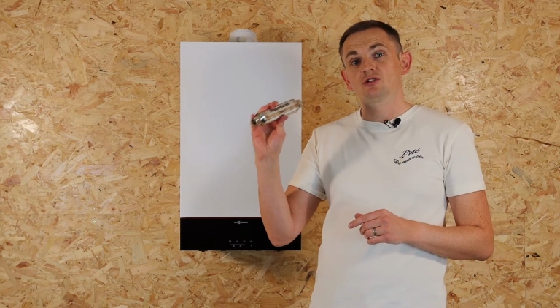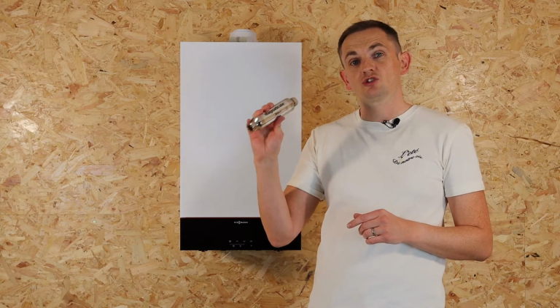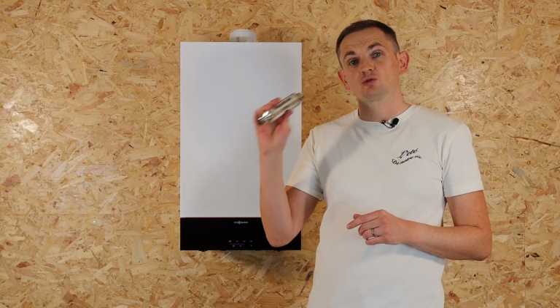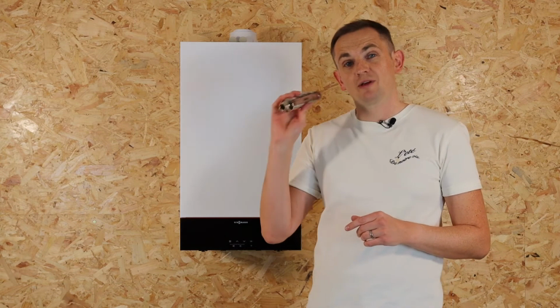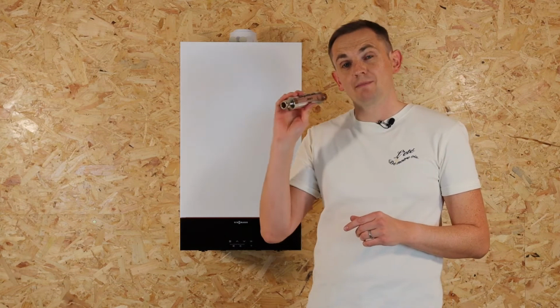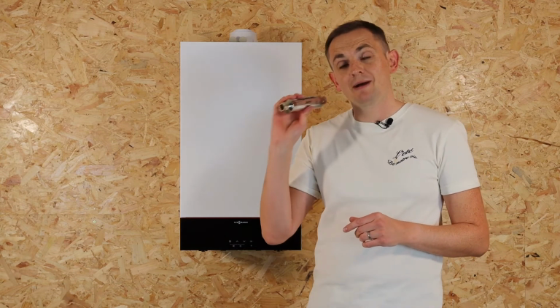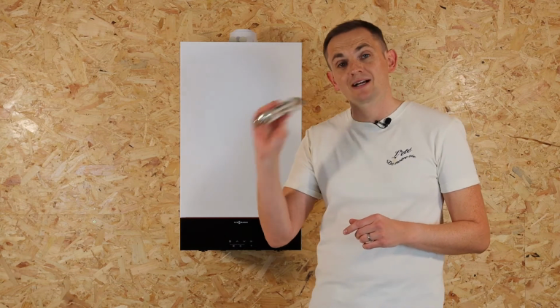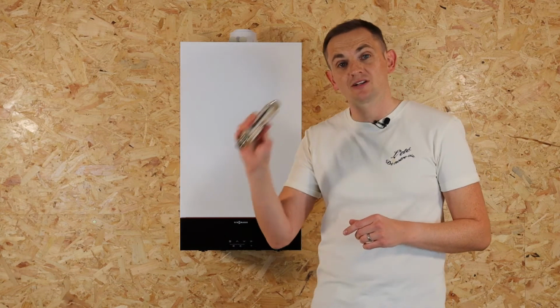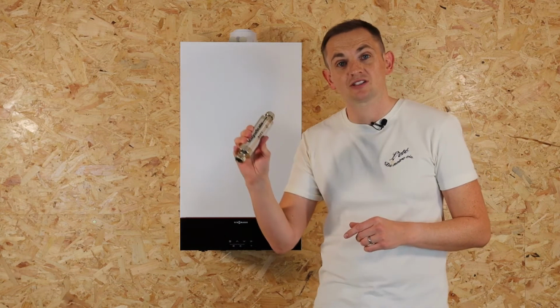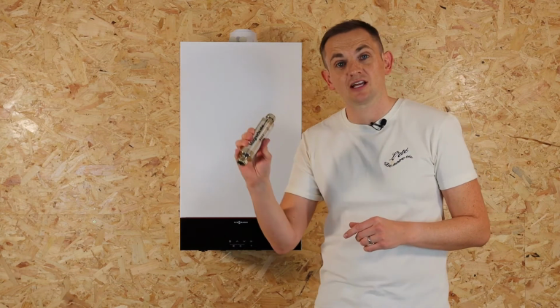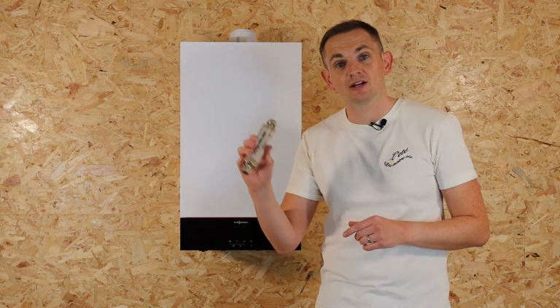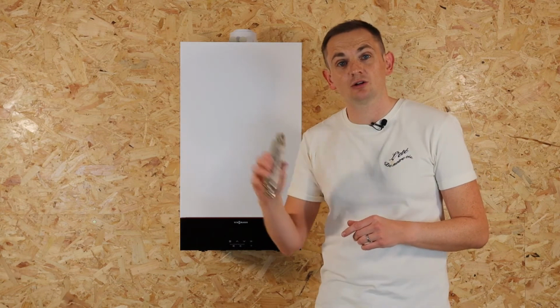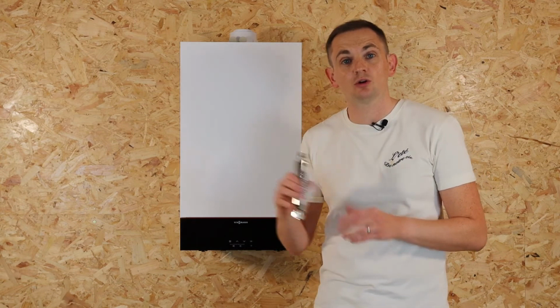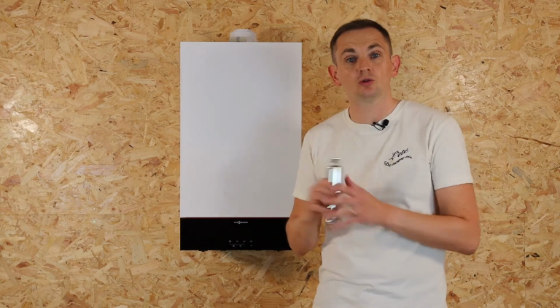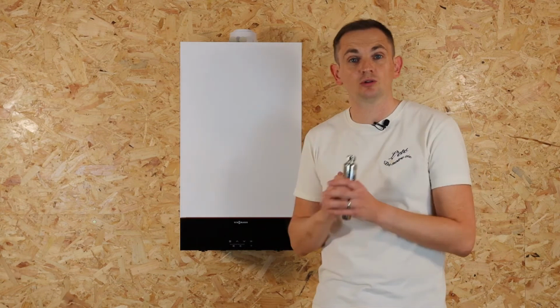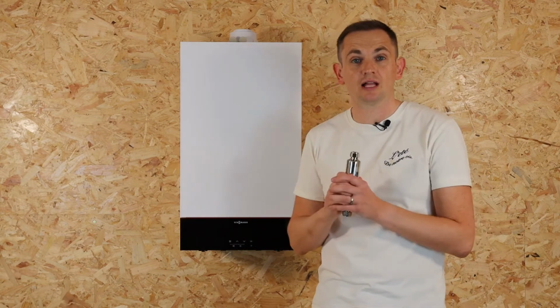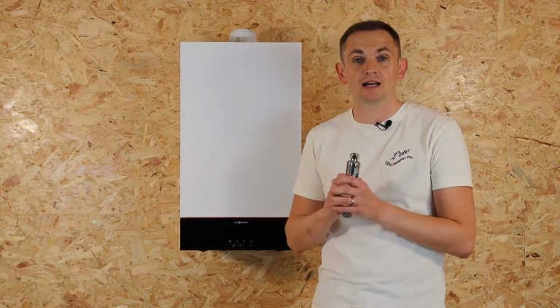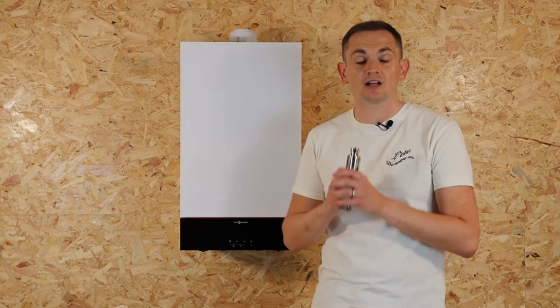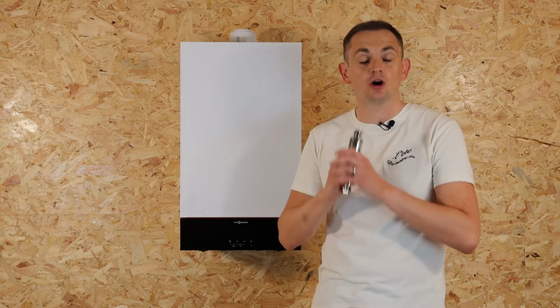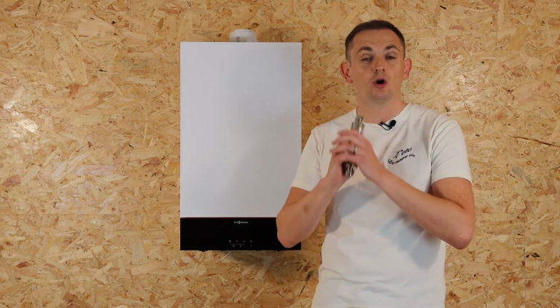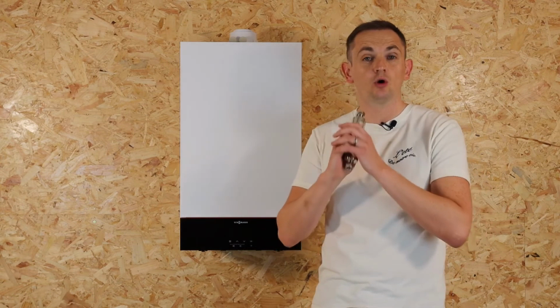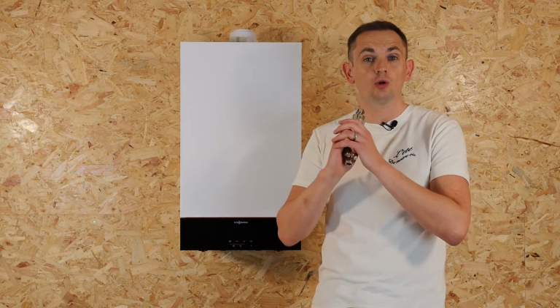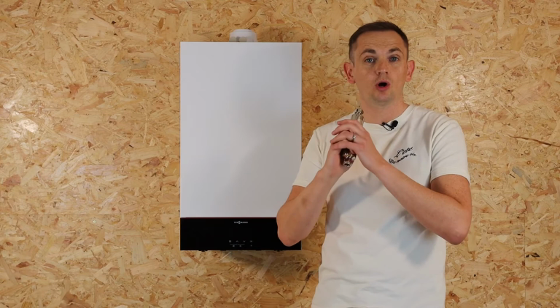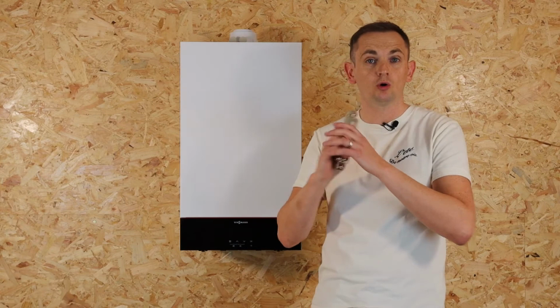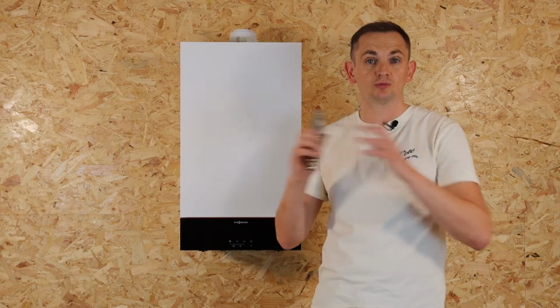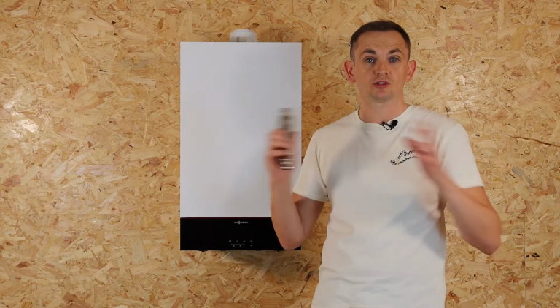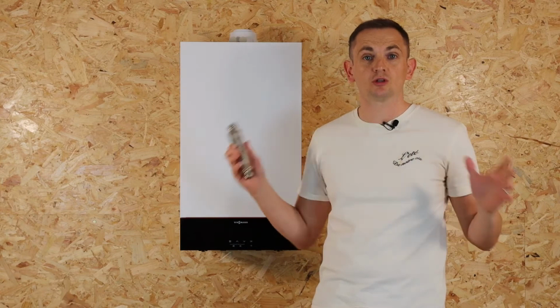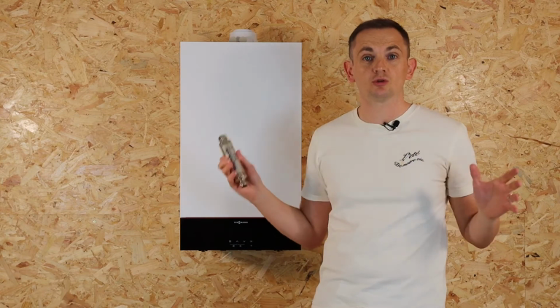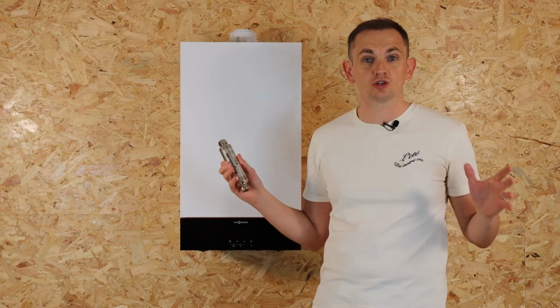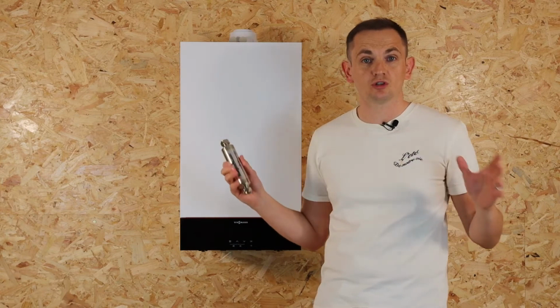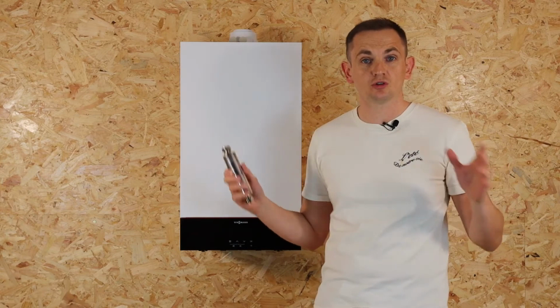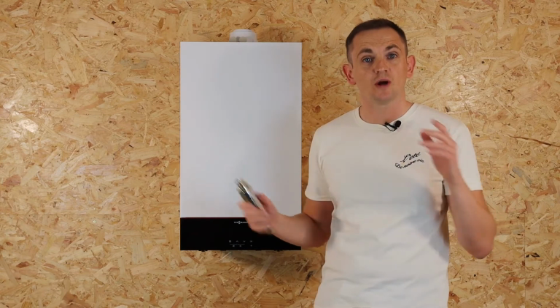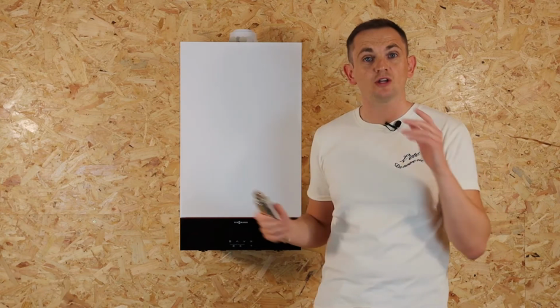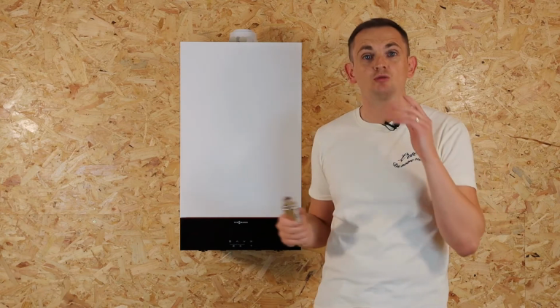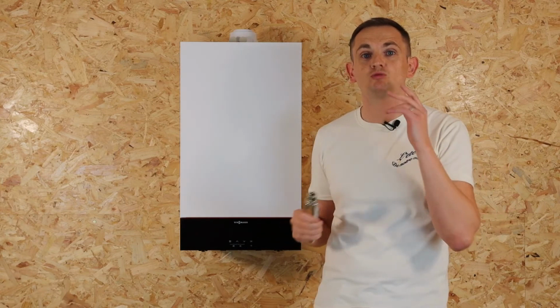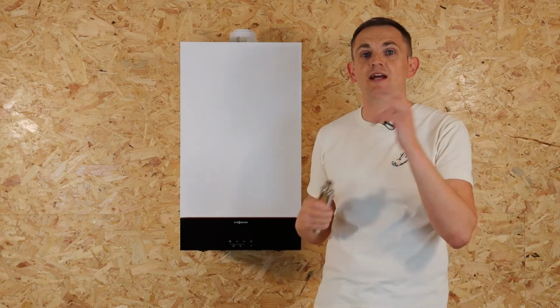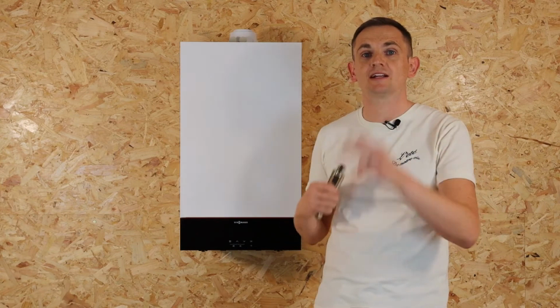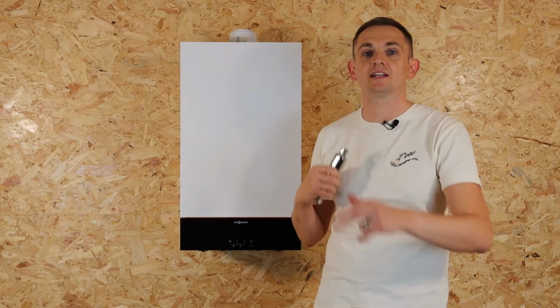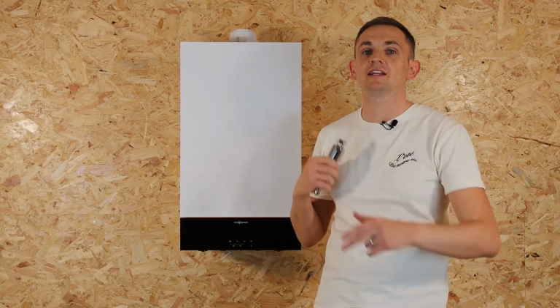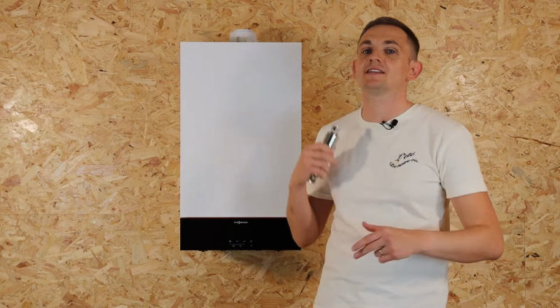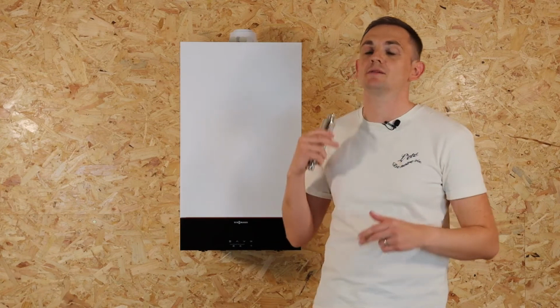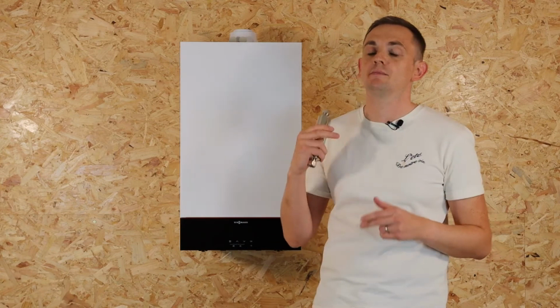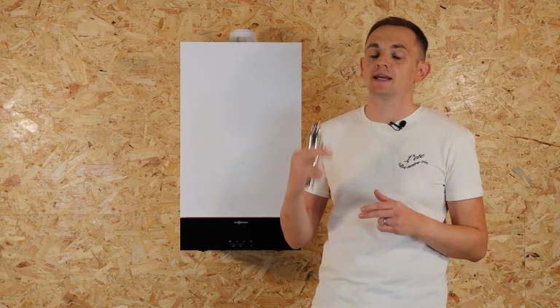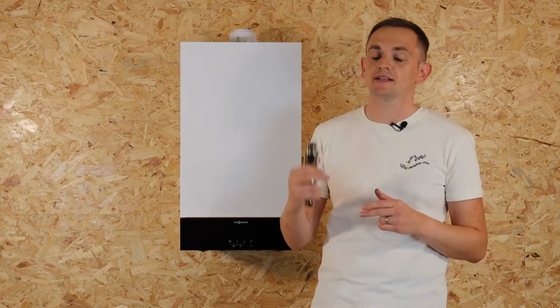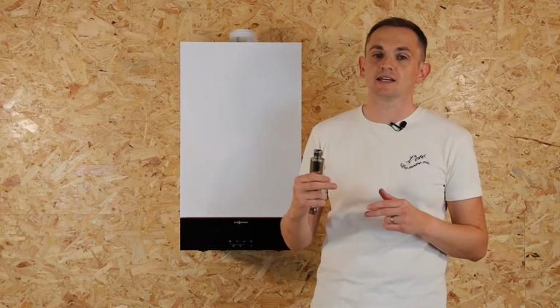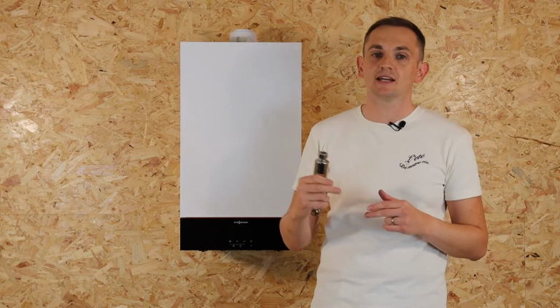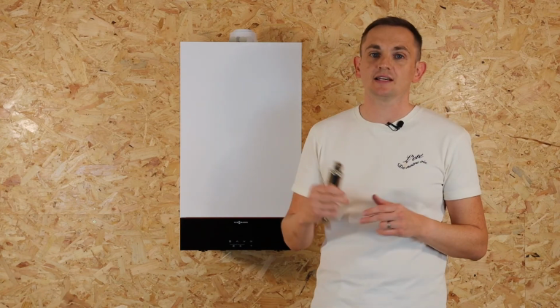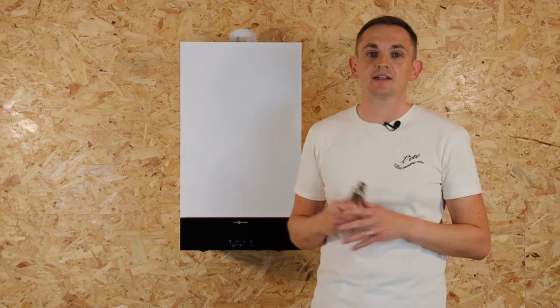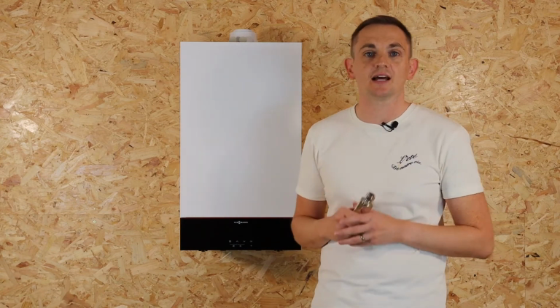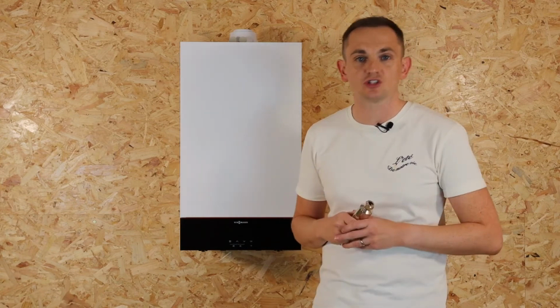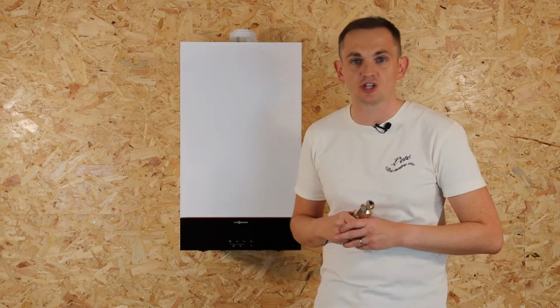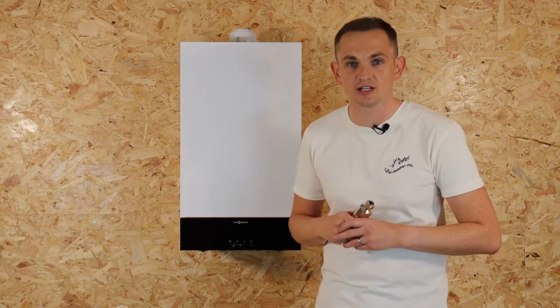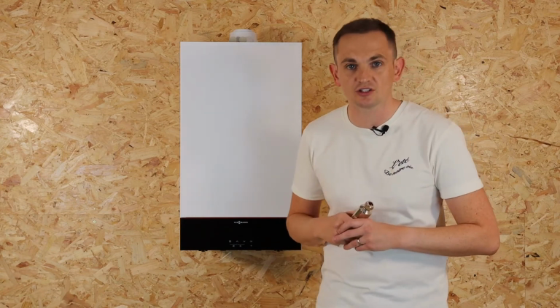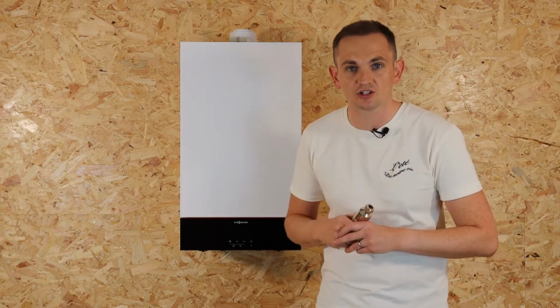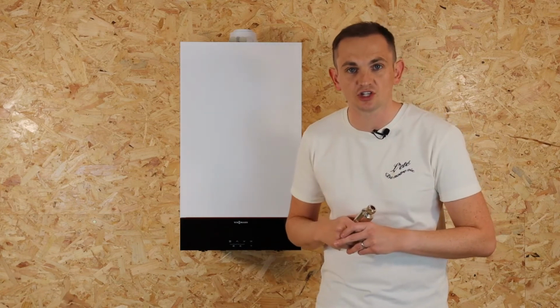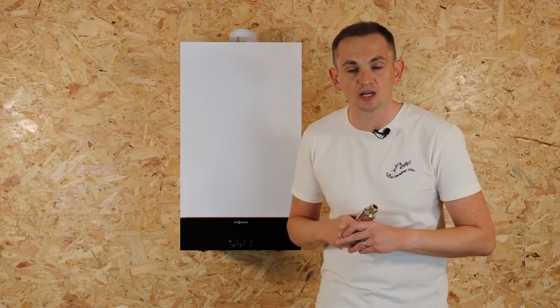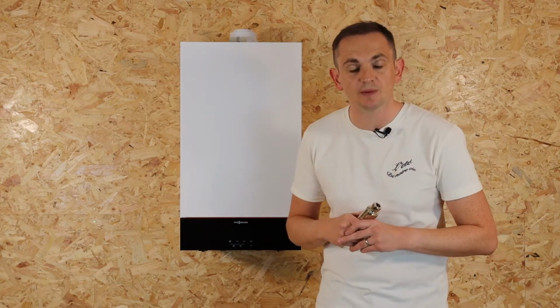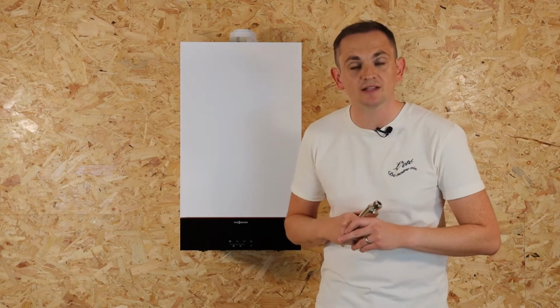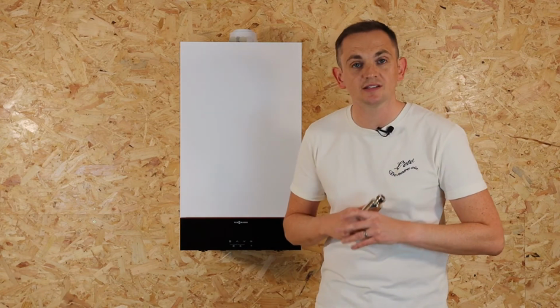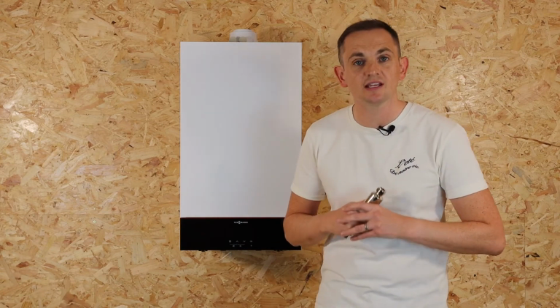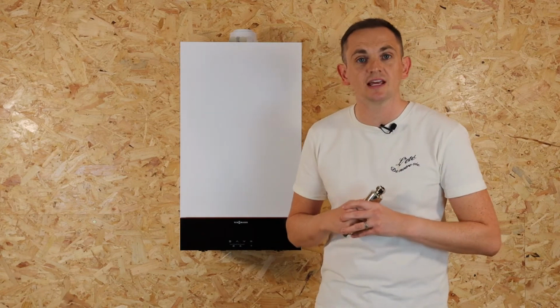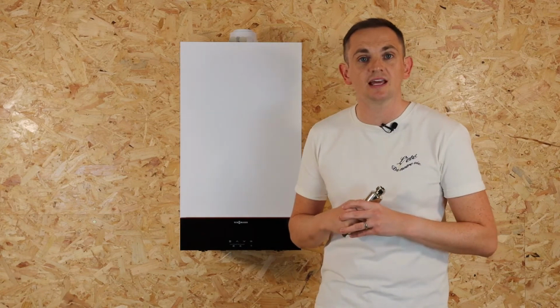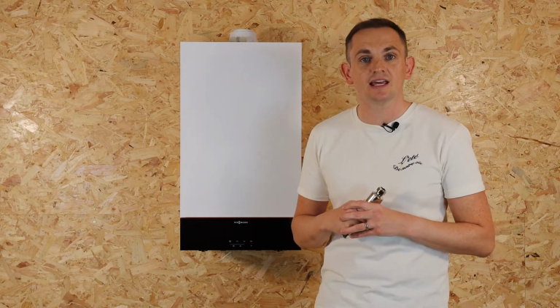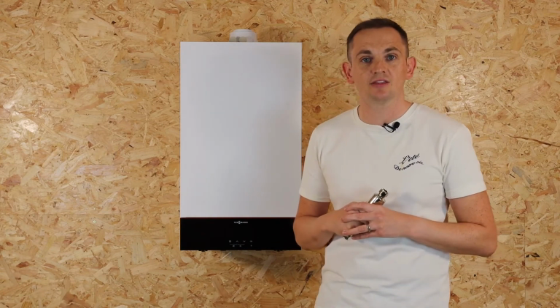There's also no maintenance with a Magna Scale, unlike a whole home solution where you regularly need to maintain and change the chippings in those kits.